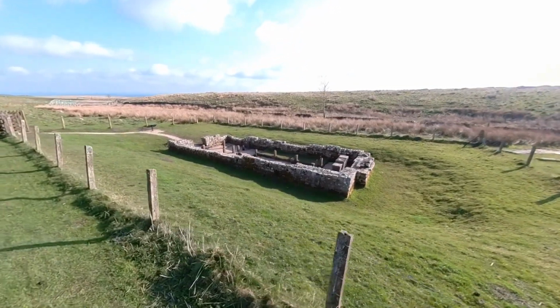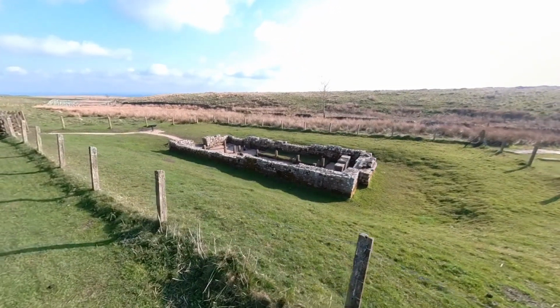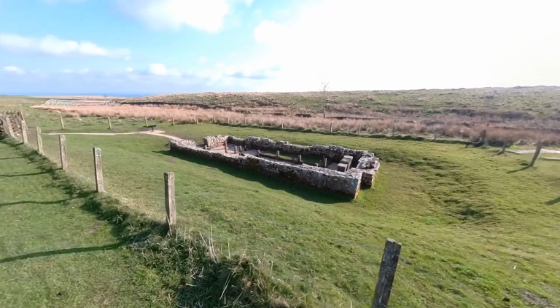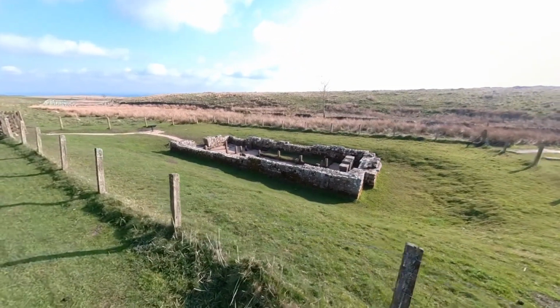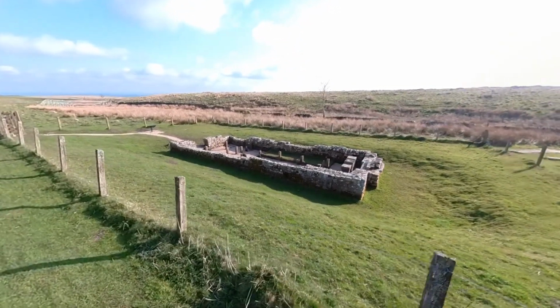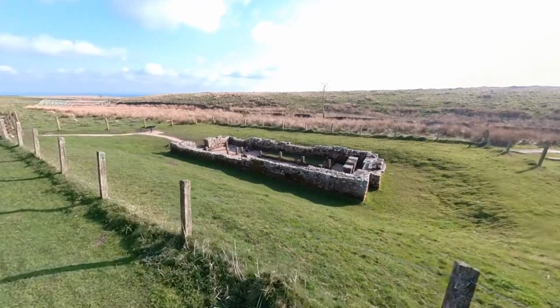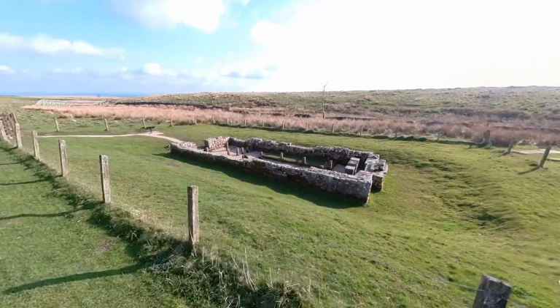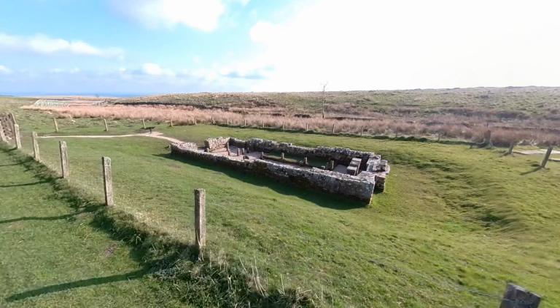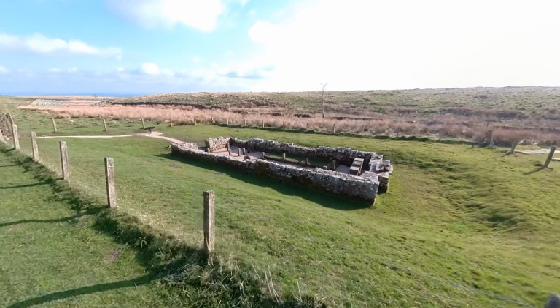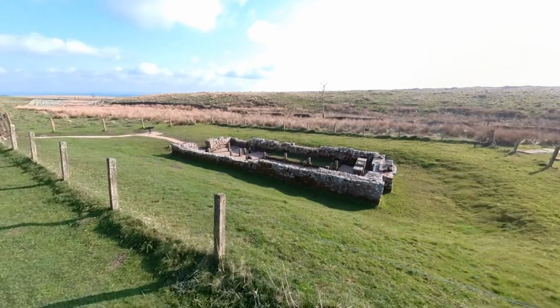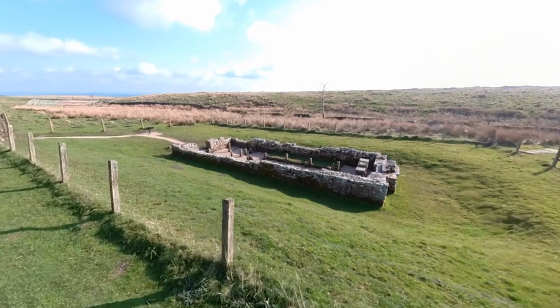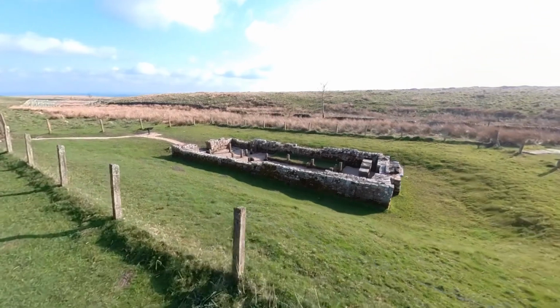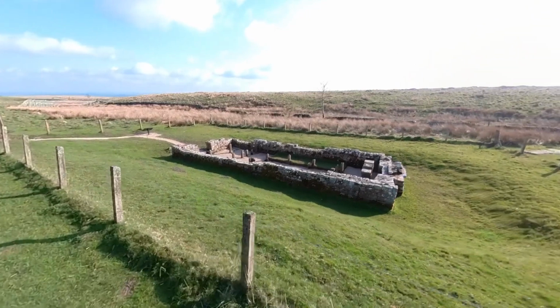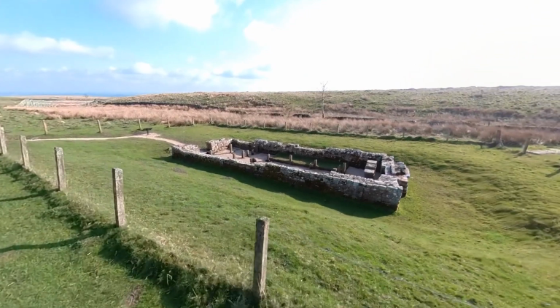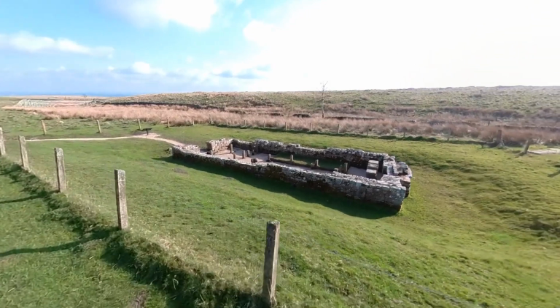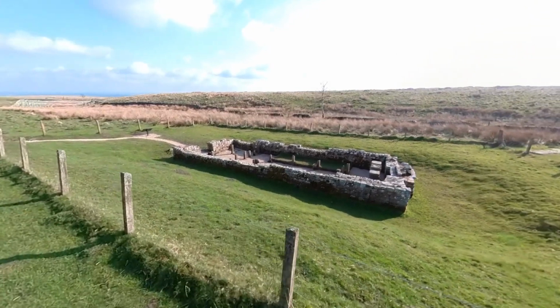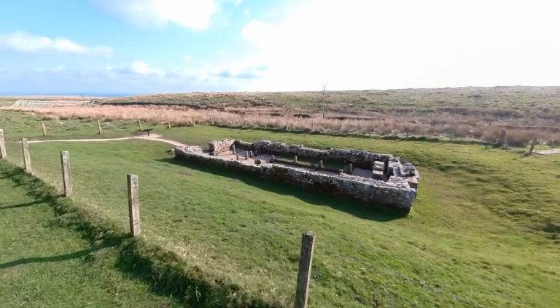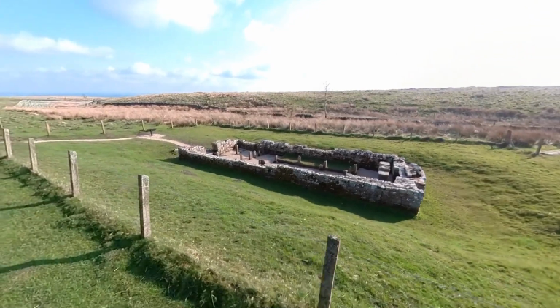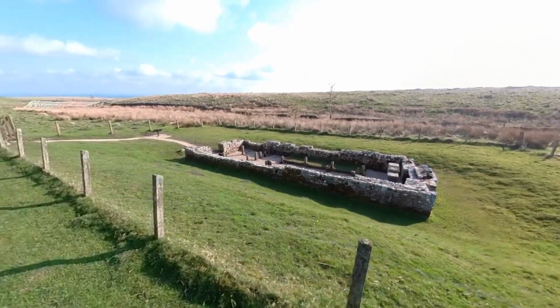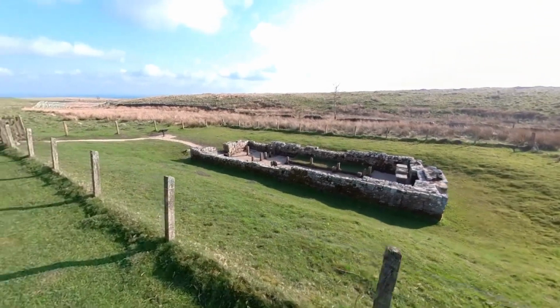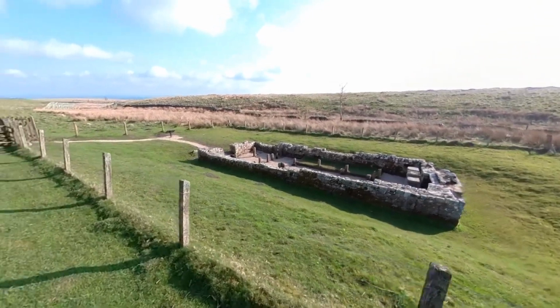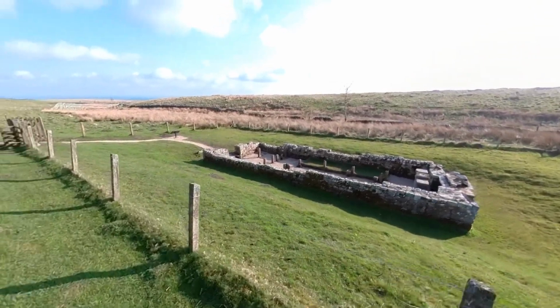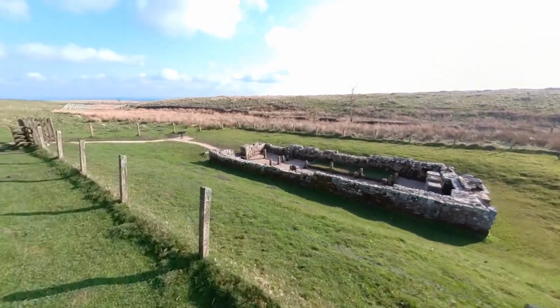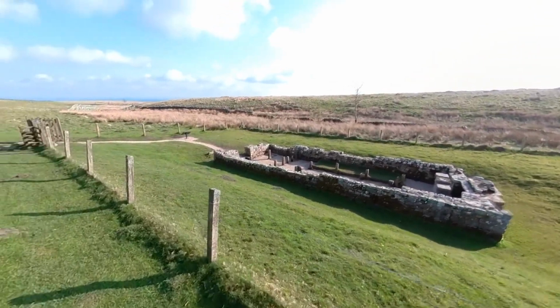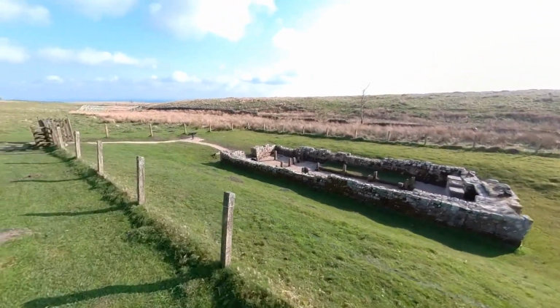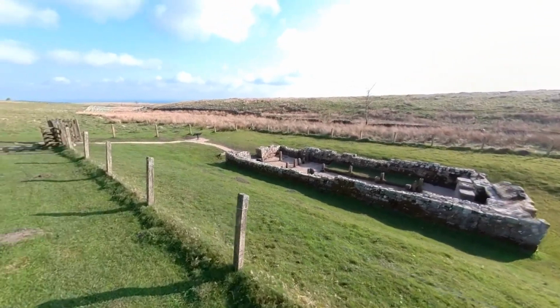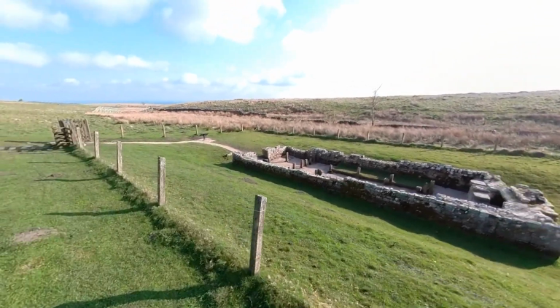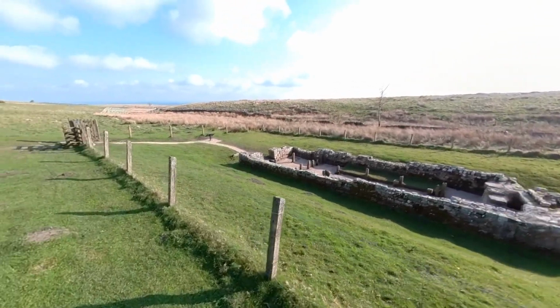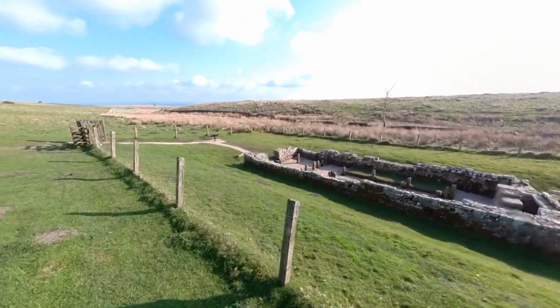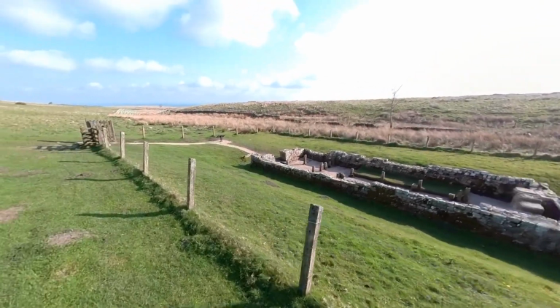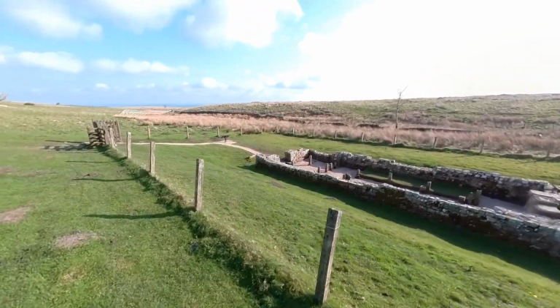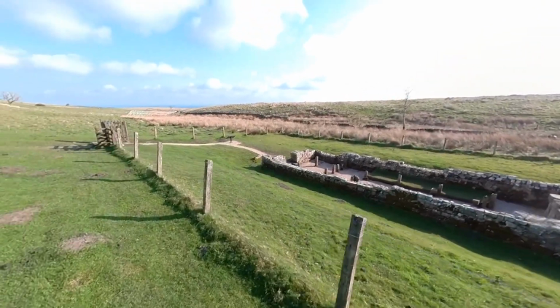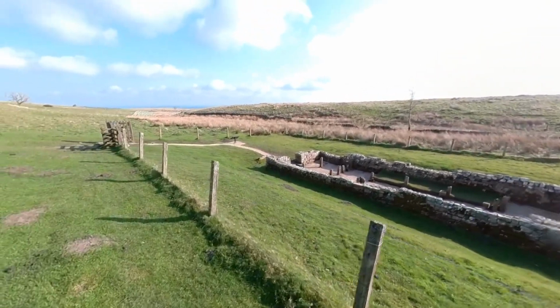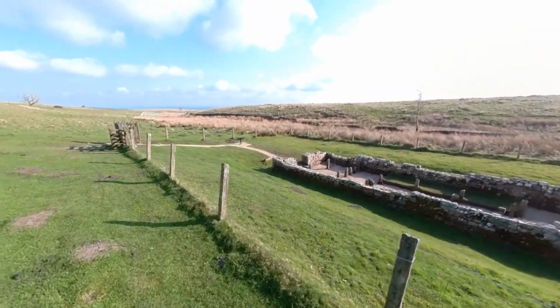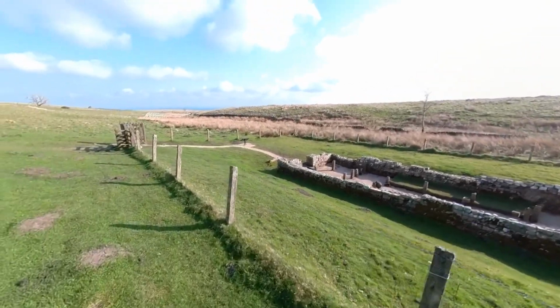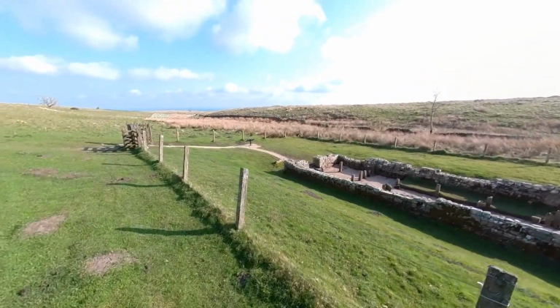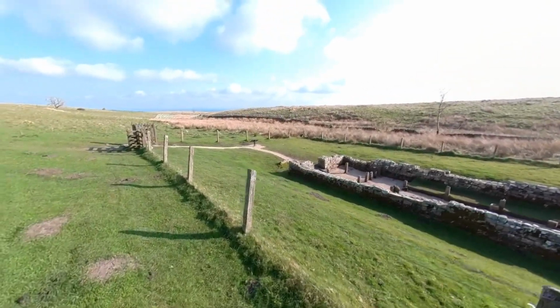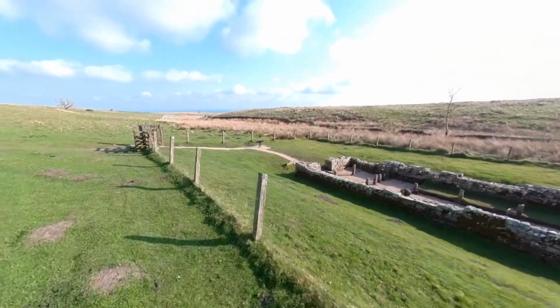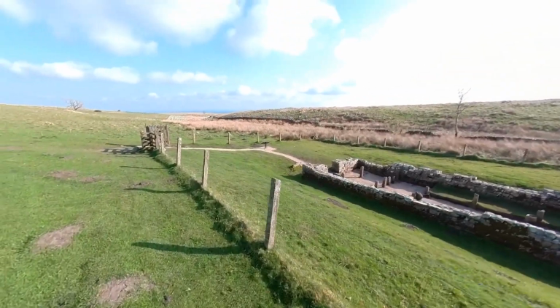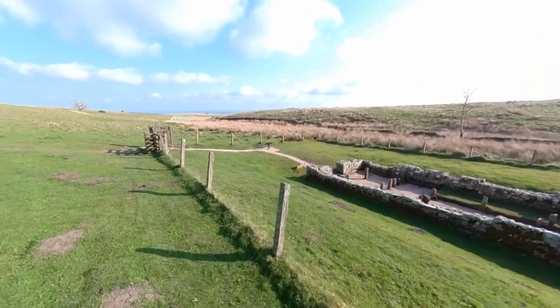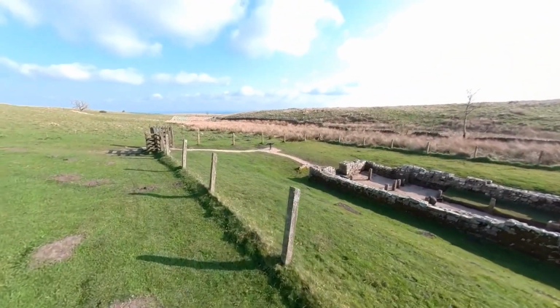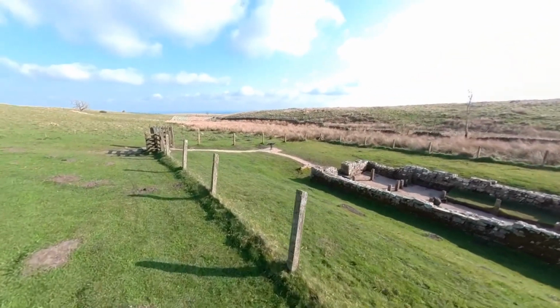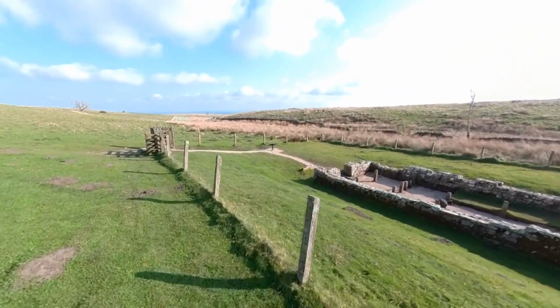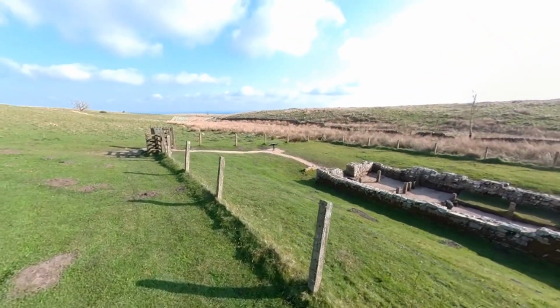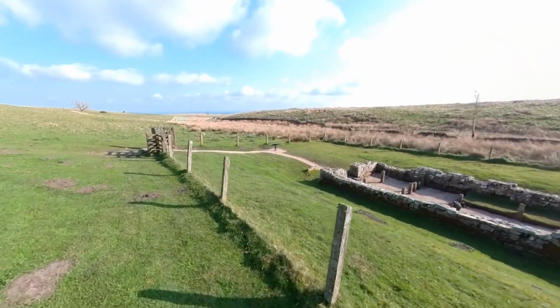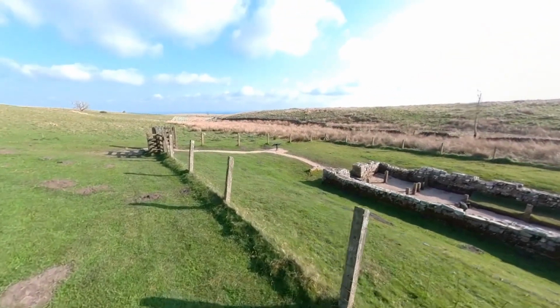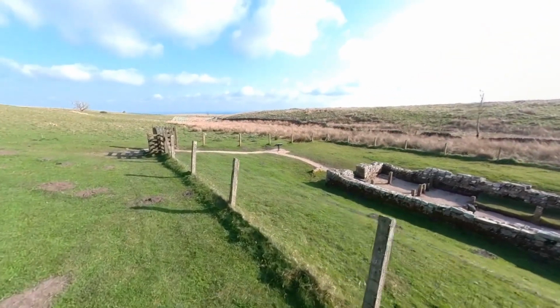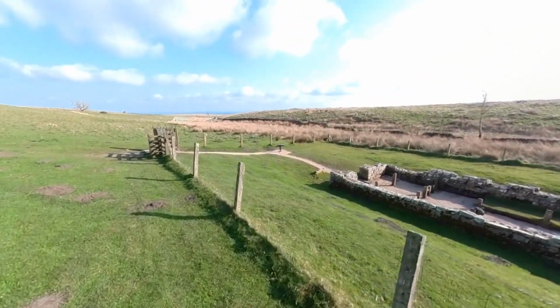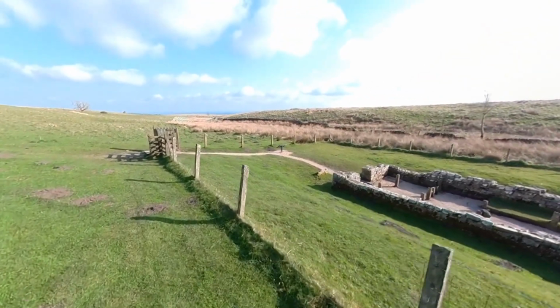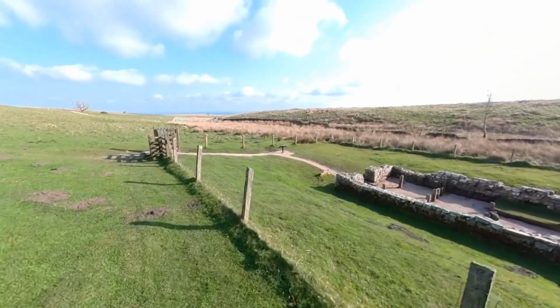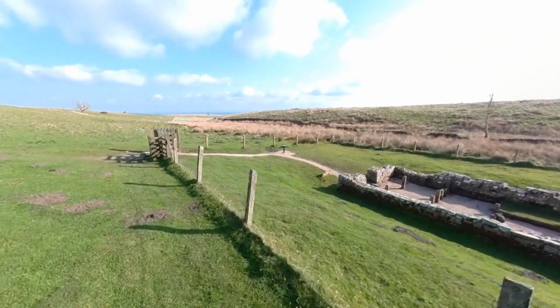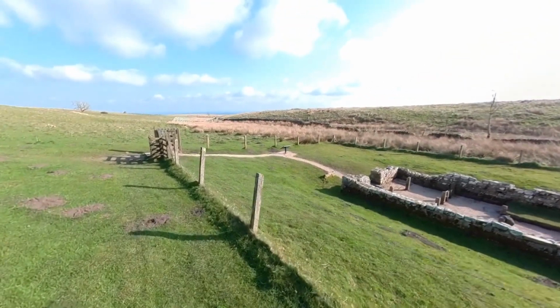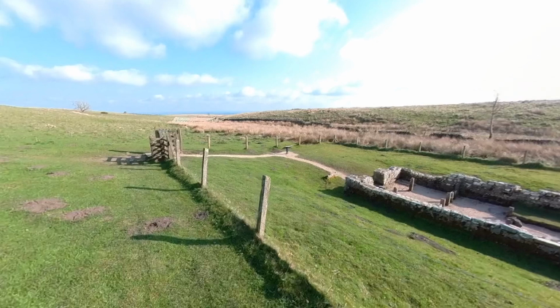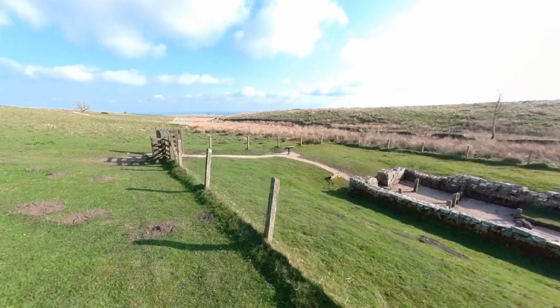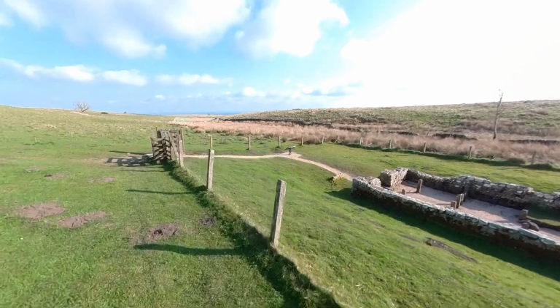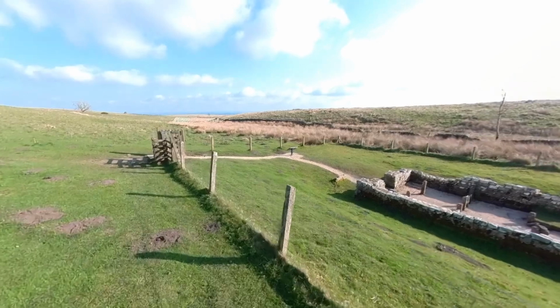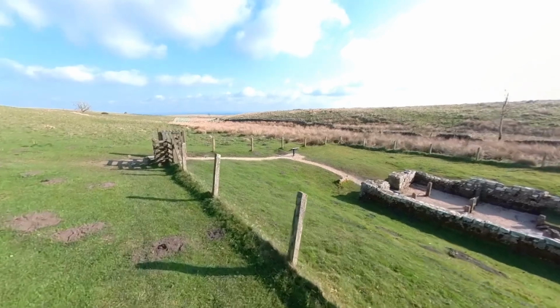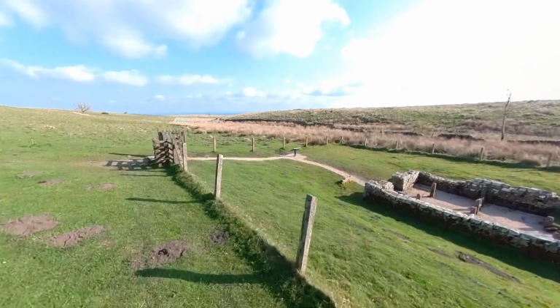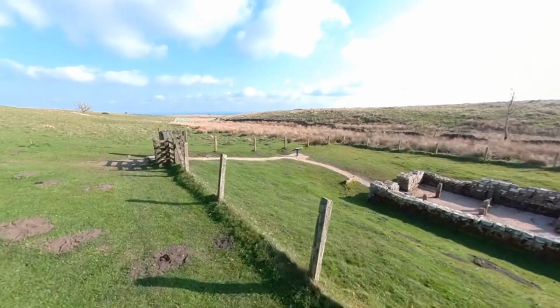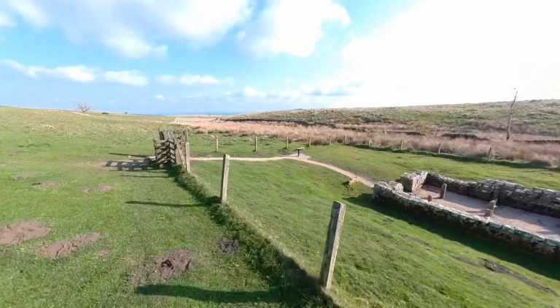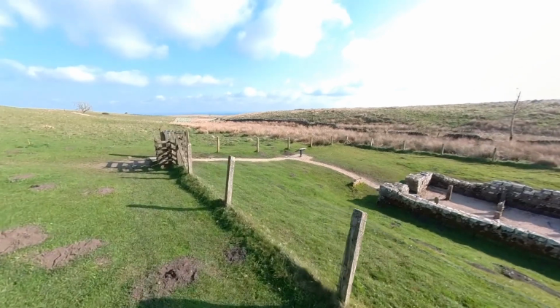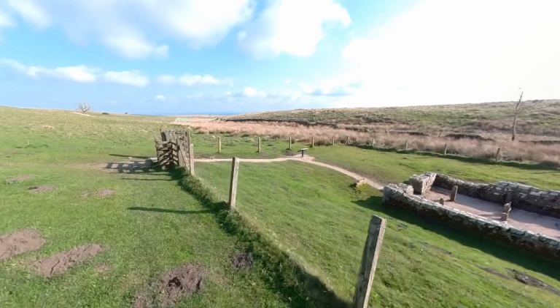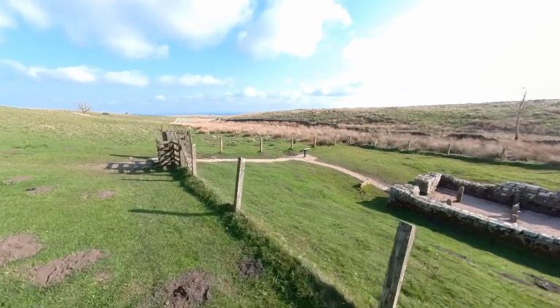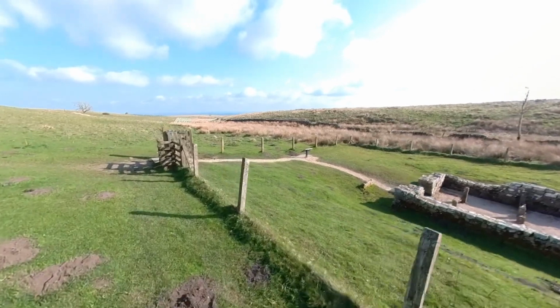Several temples to Mithras have been discovered at different forts along Hadrian's Wall, but this is the only one that has been excavated and is visible to the public.